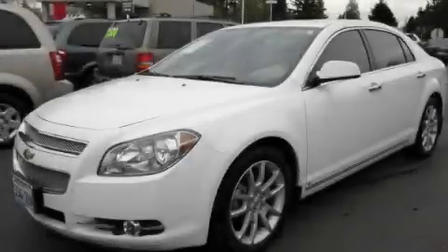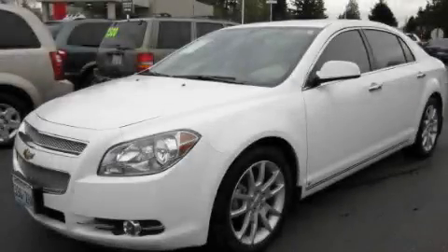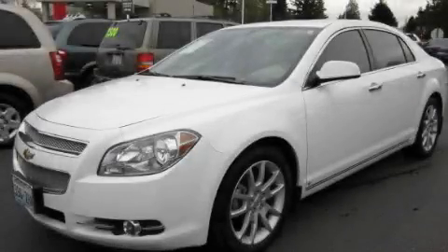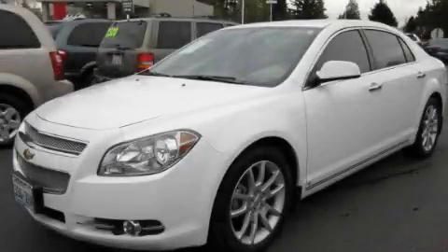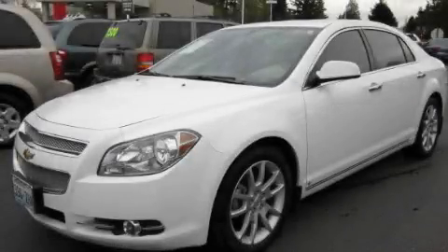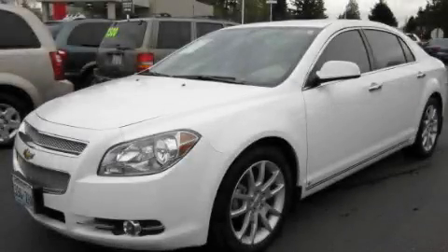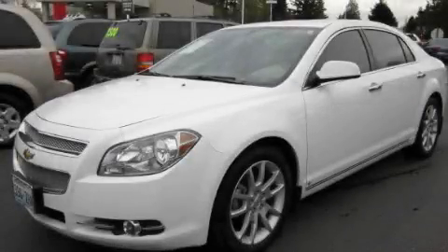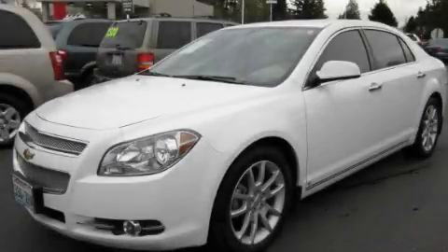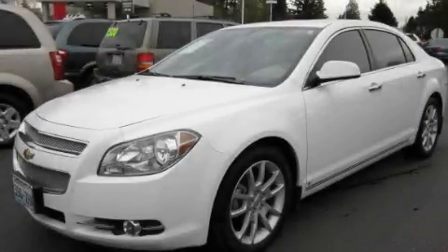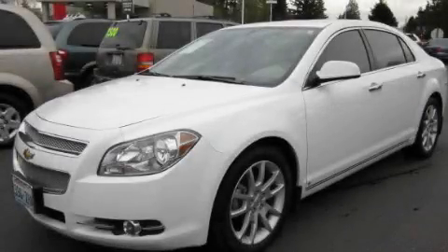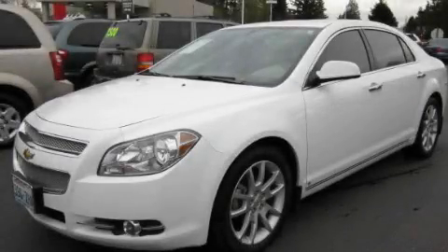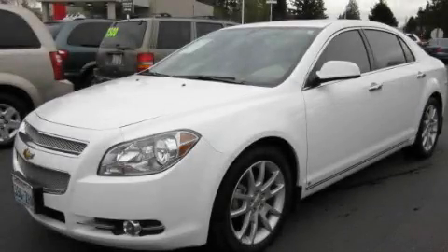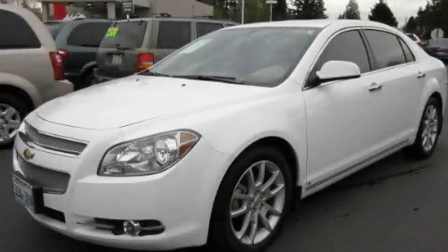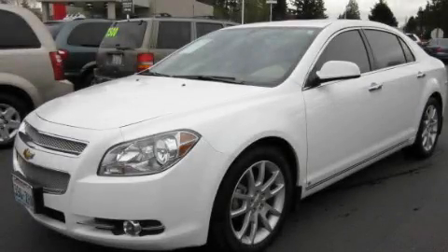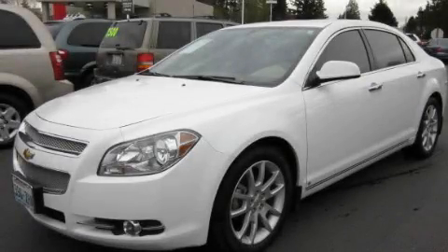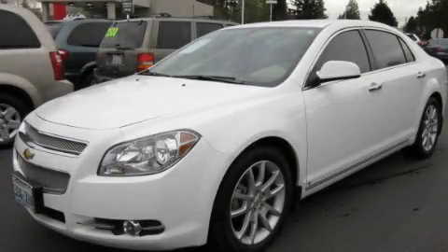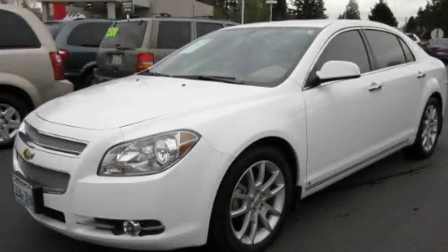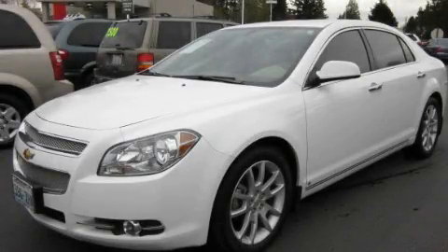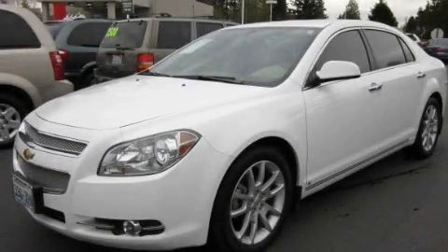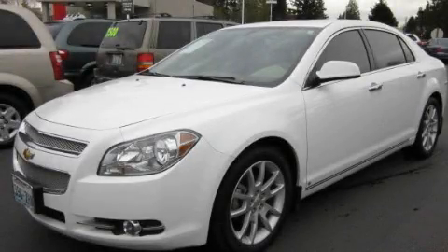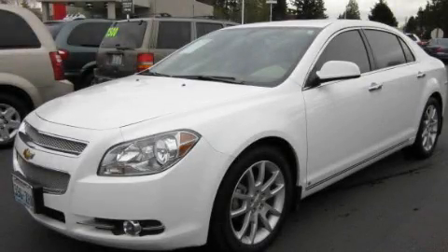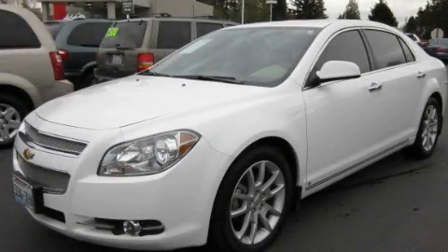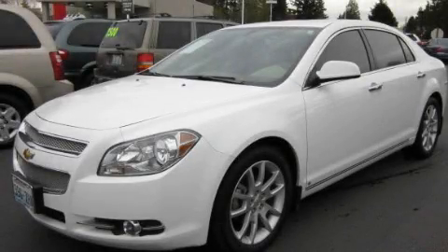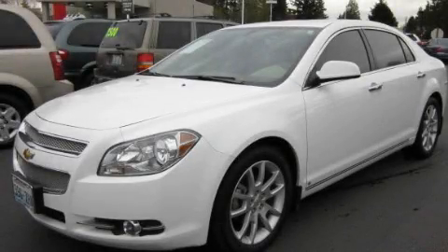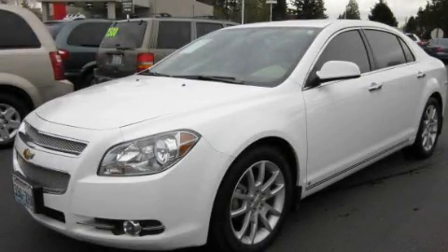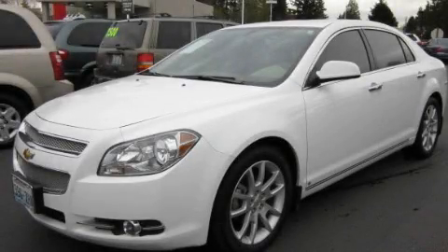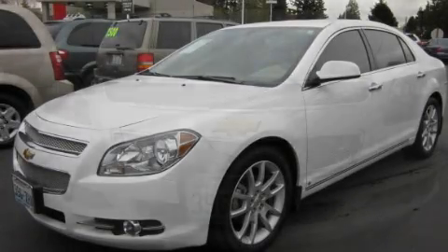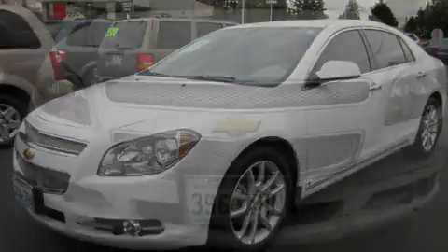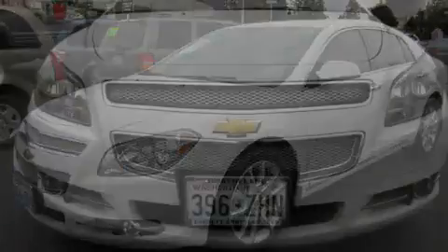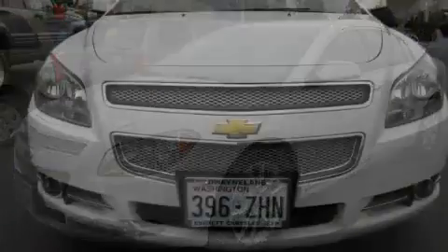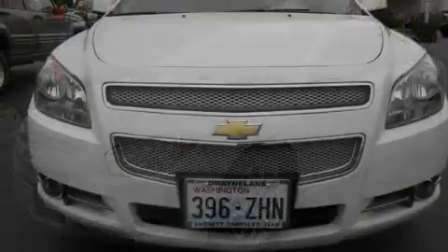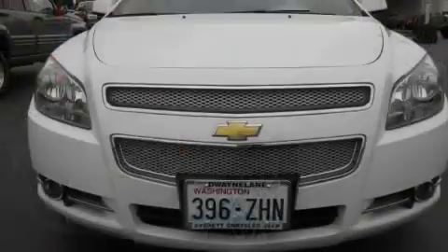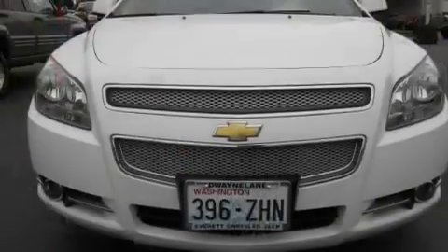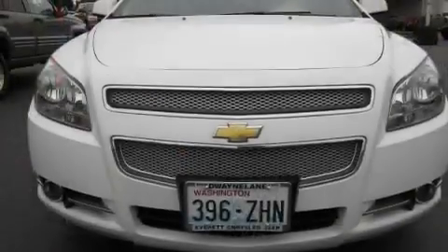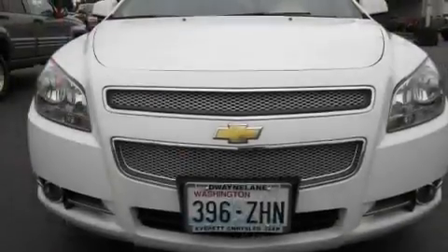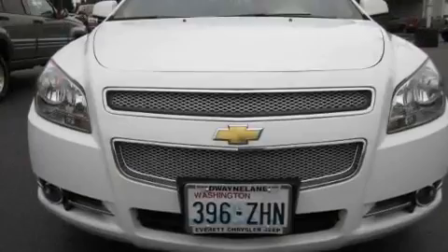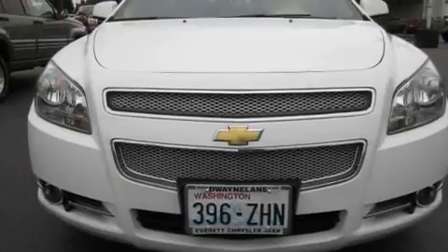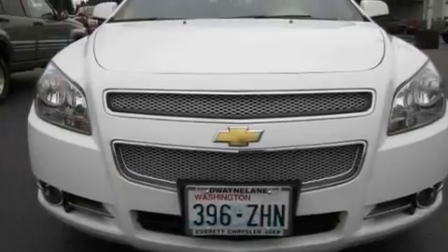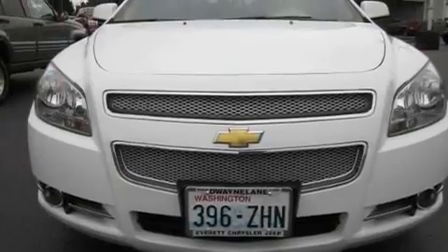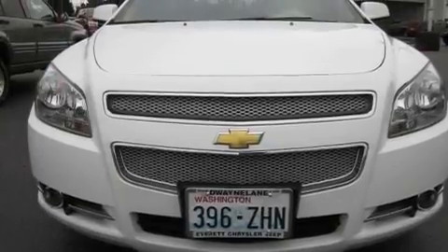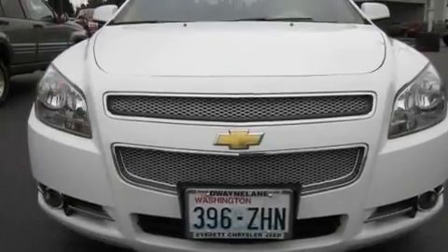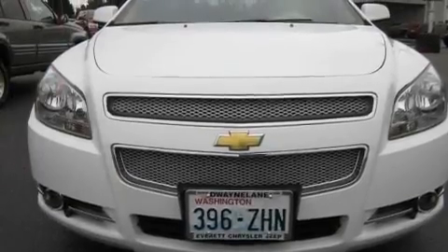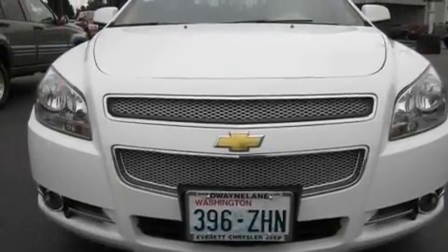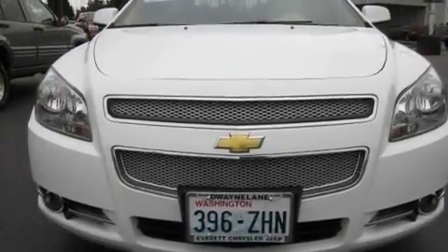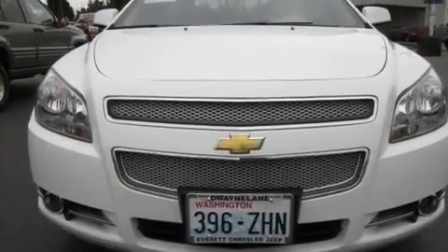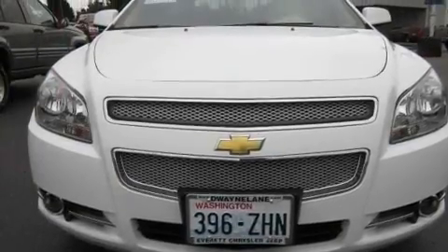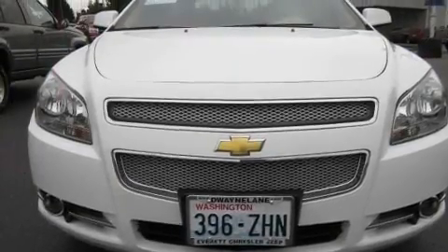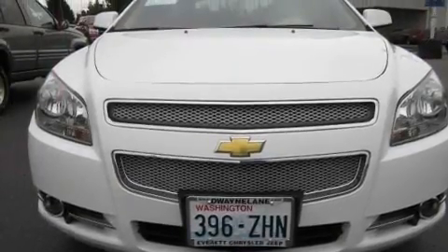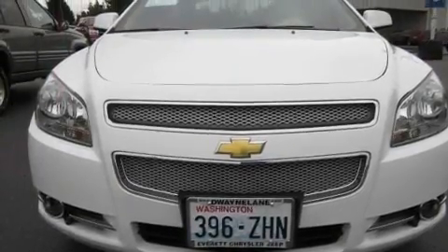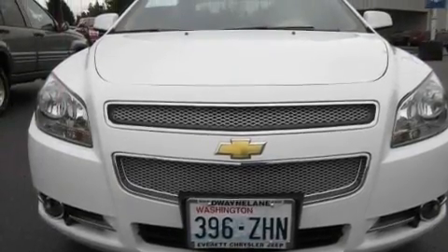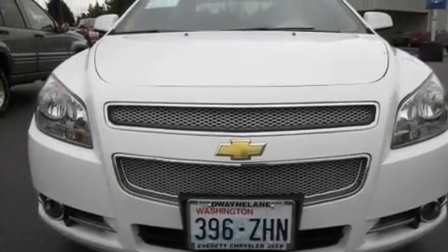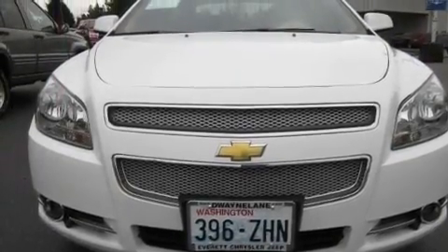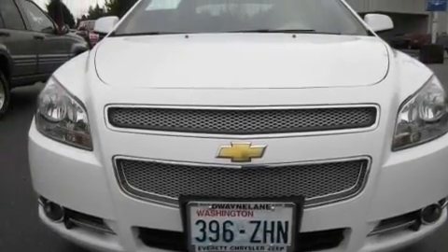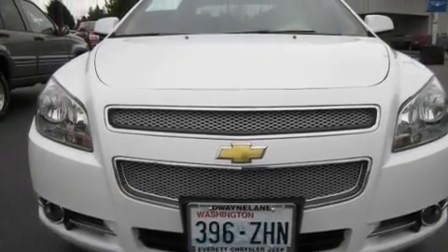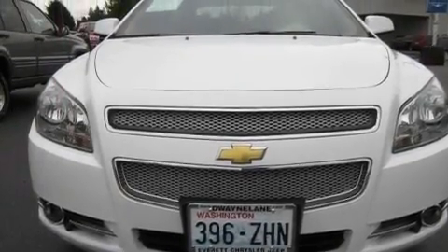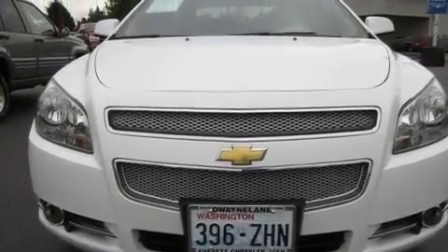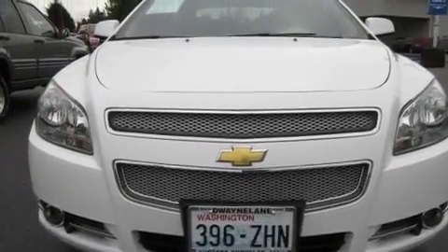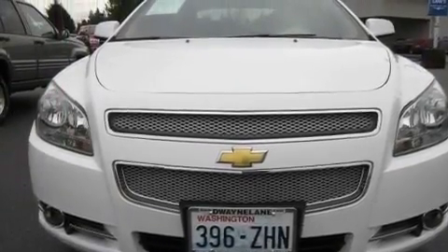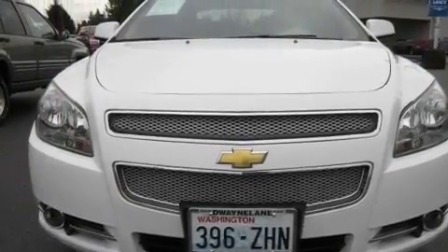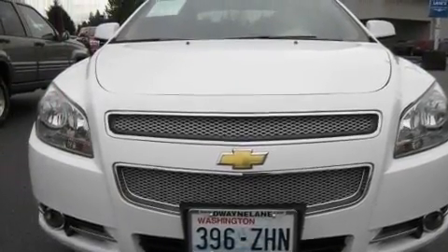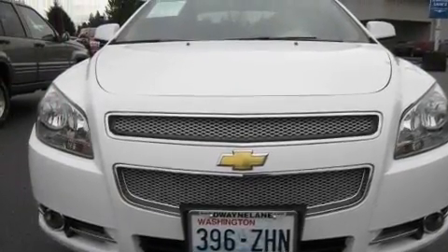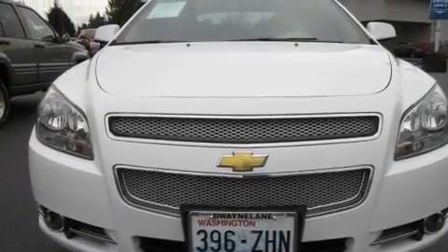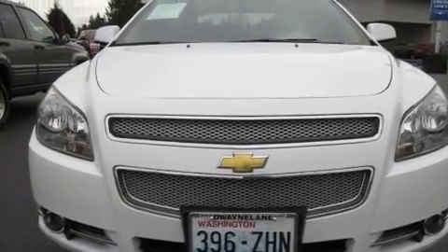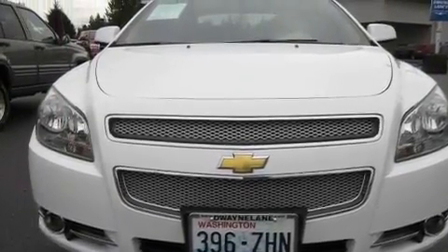This is a 2009 Chevrolet Malibu. It has a 2.4-liter four-cylinder engine and an automatic transmission.